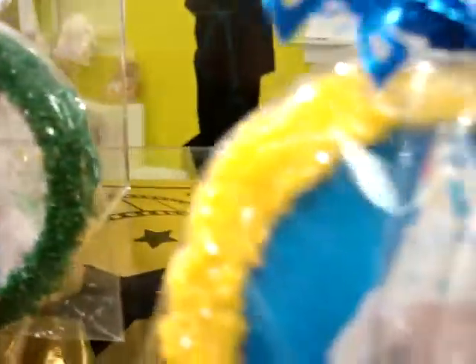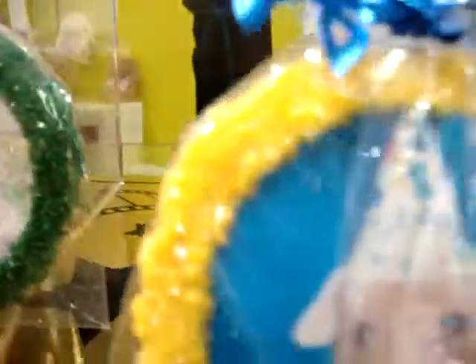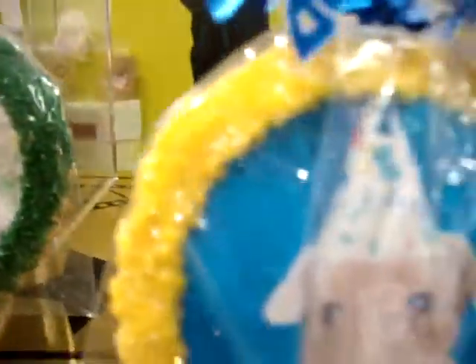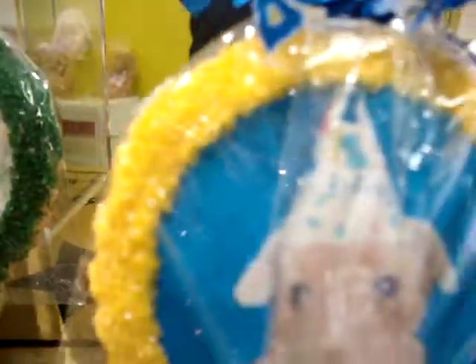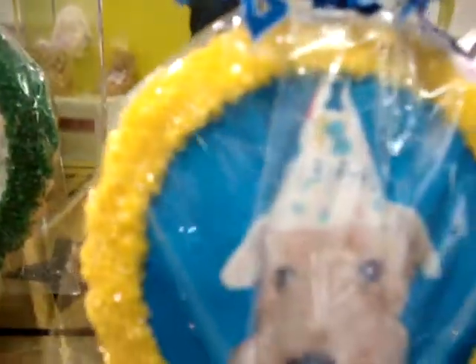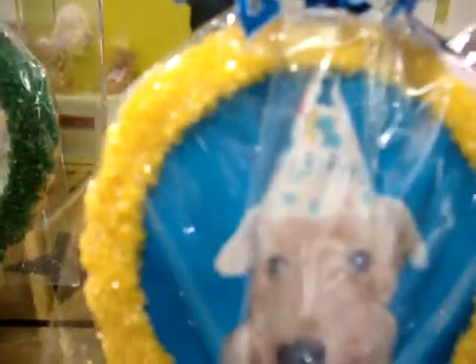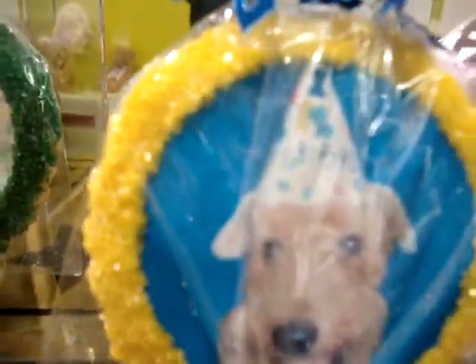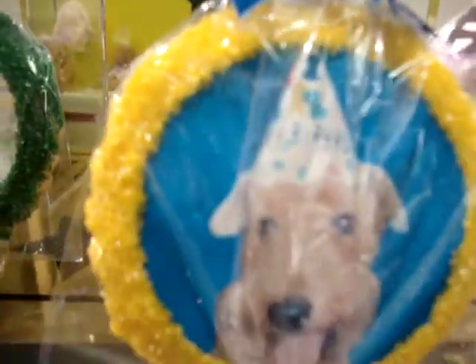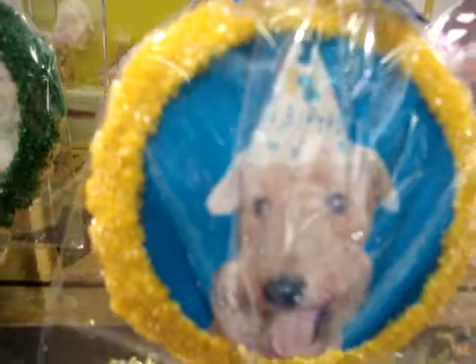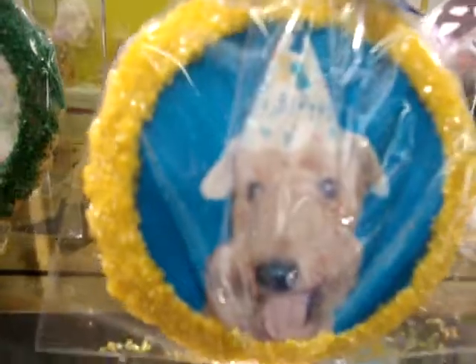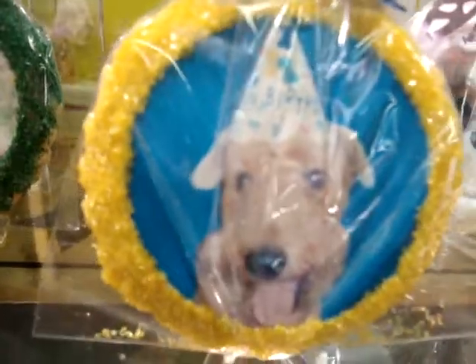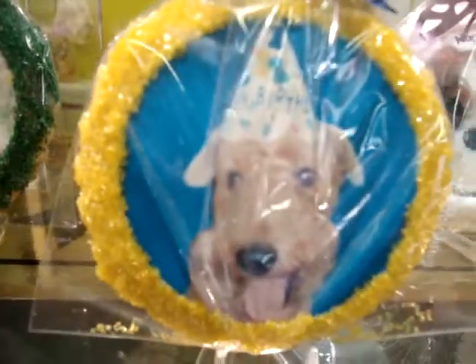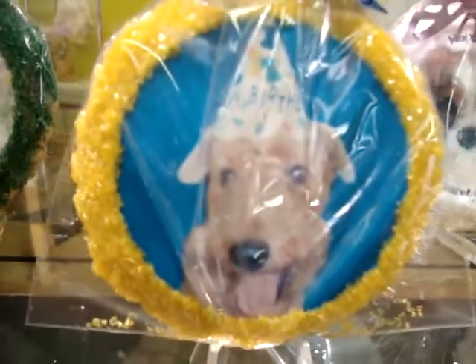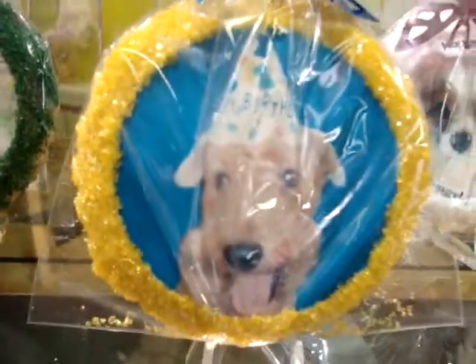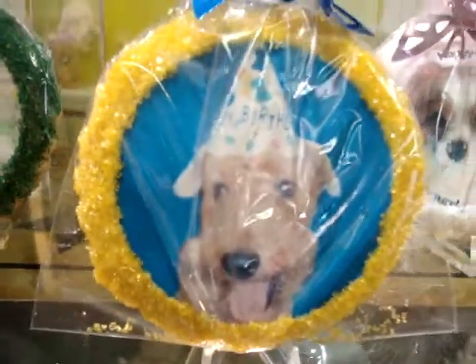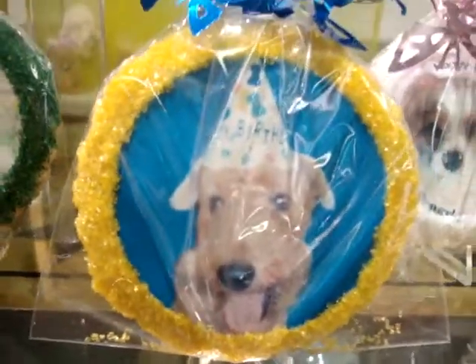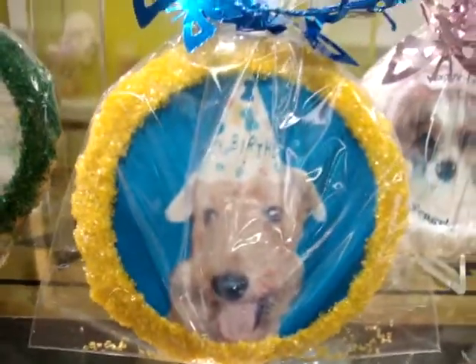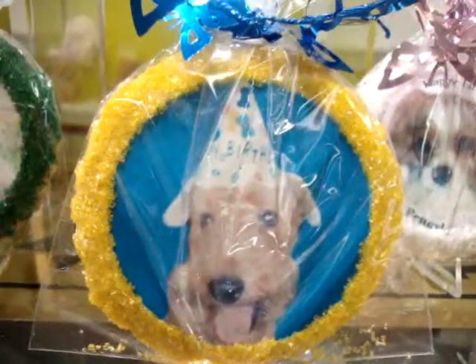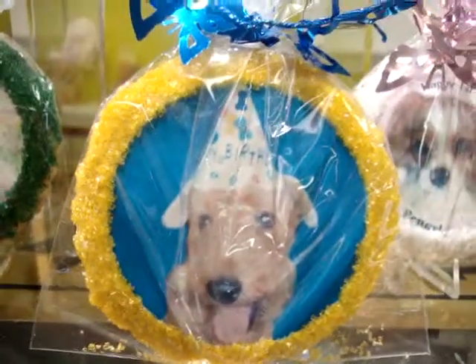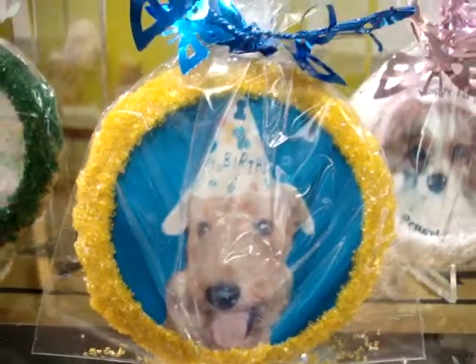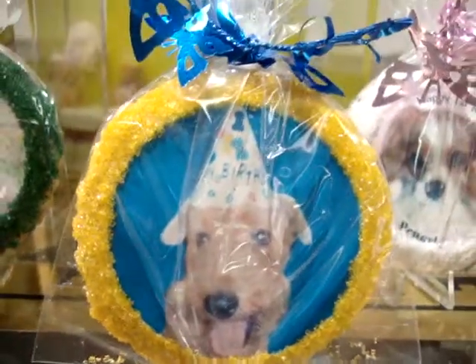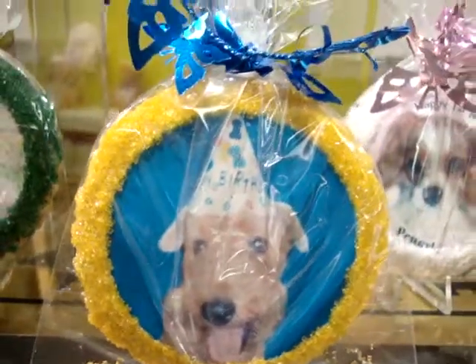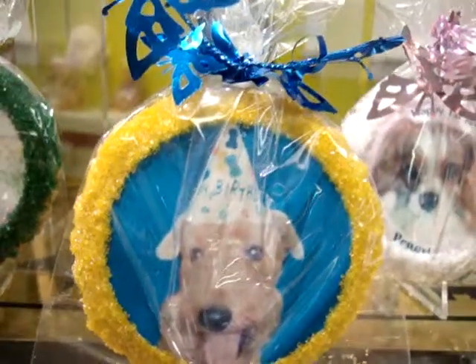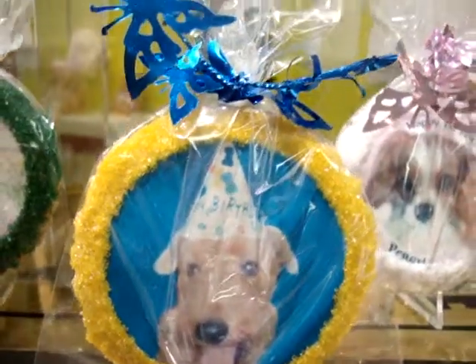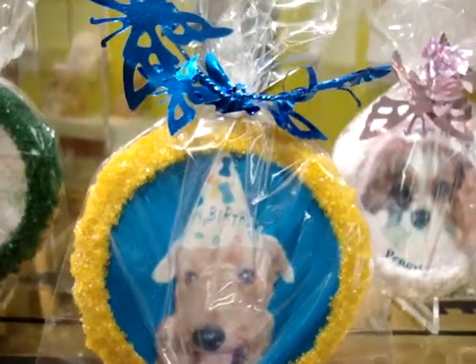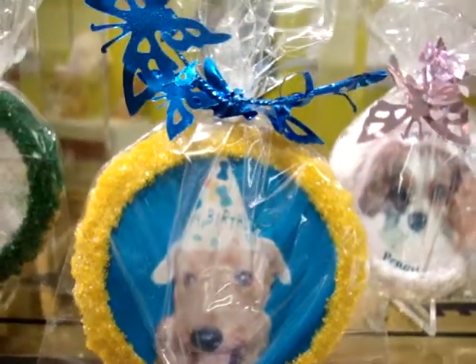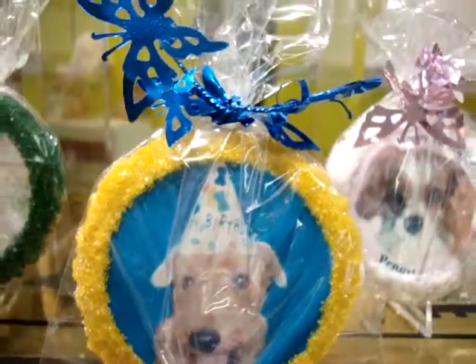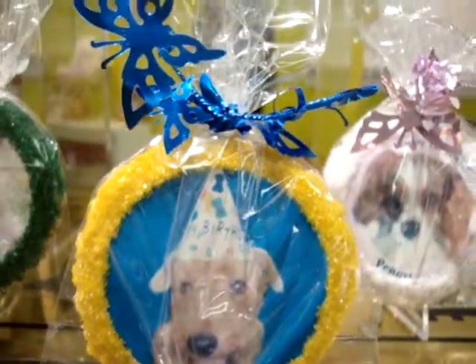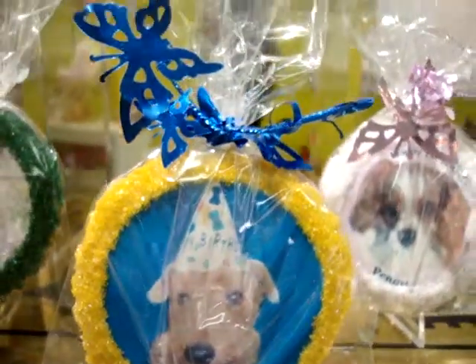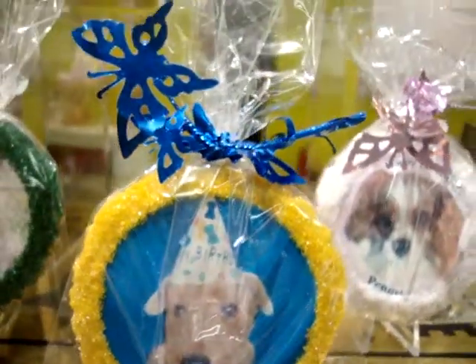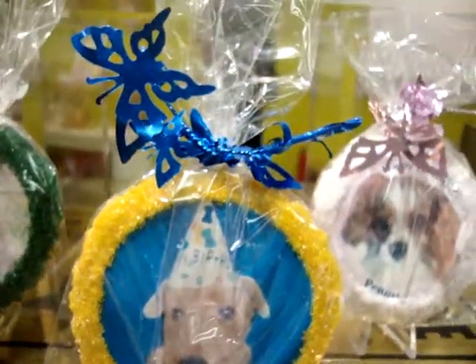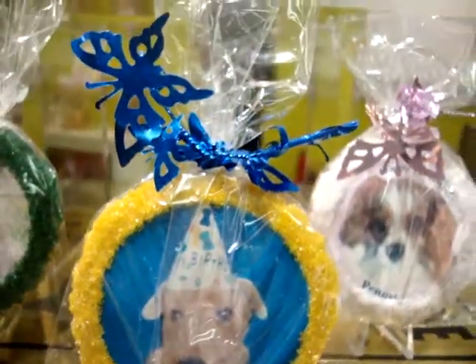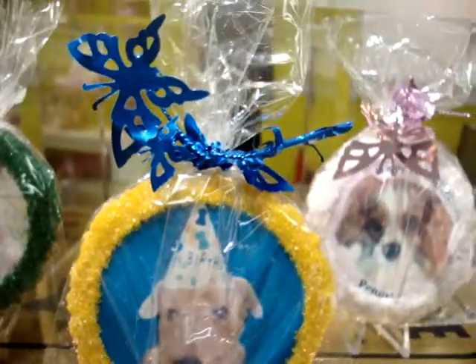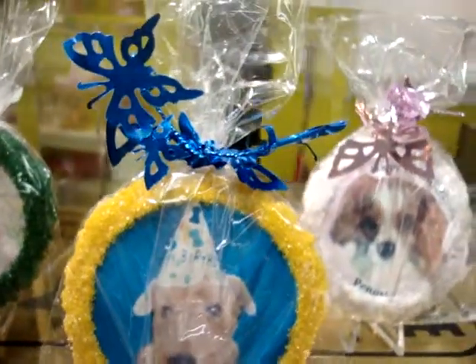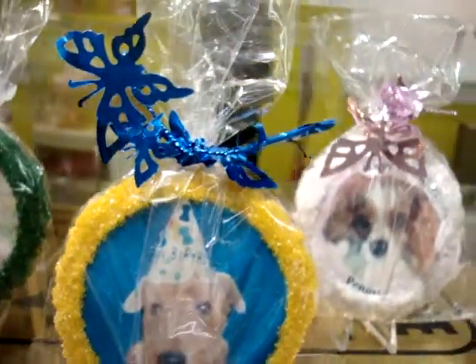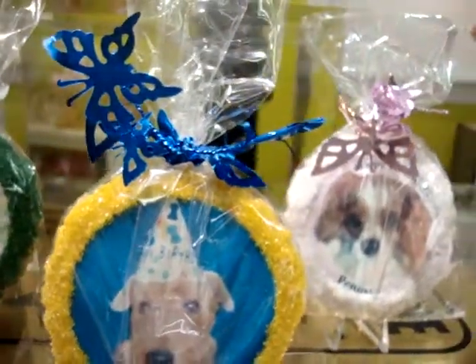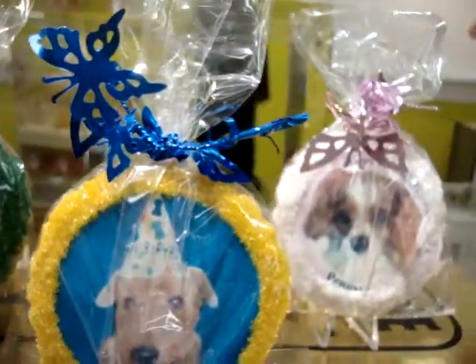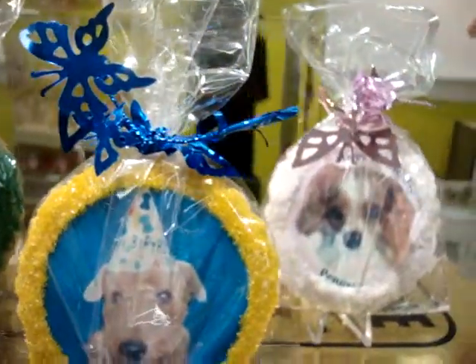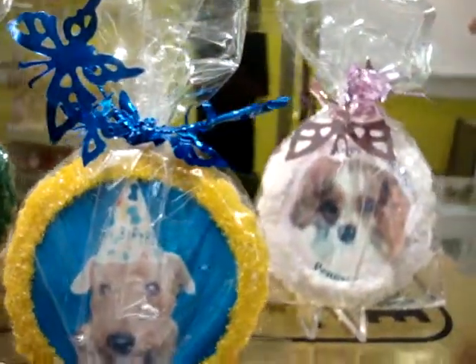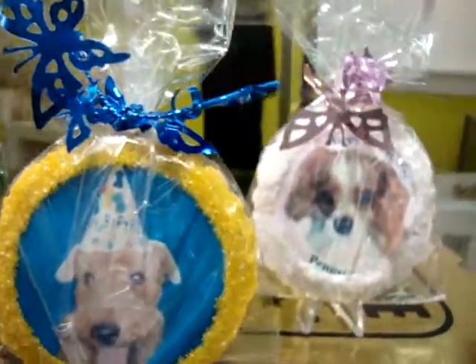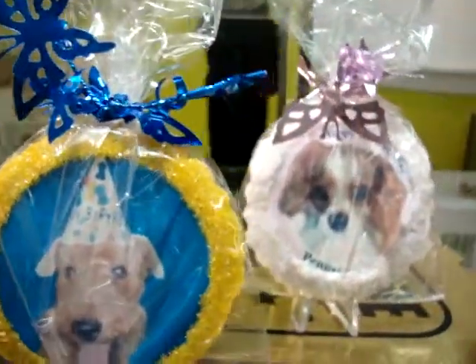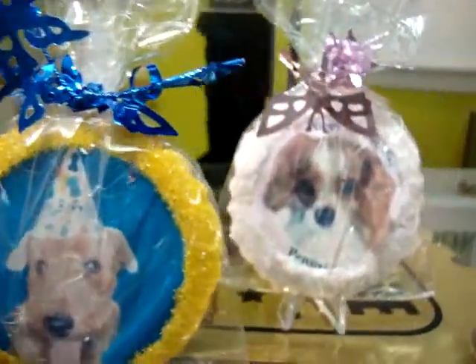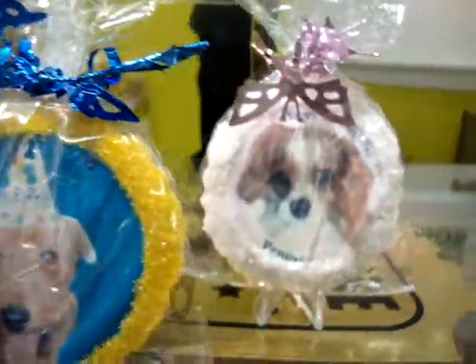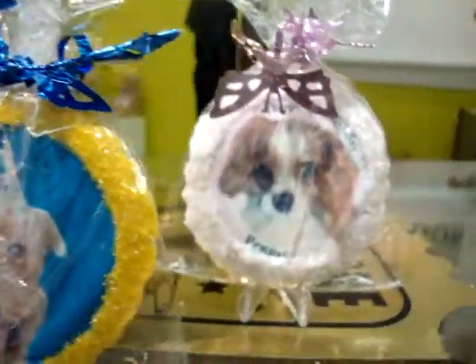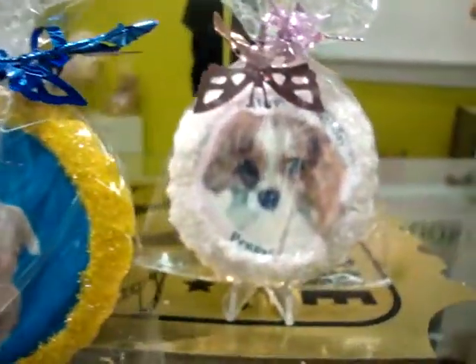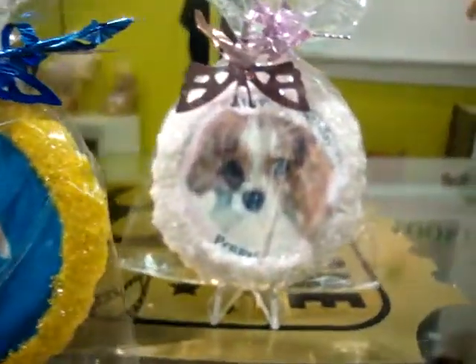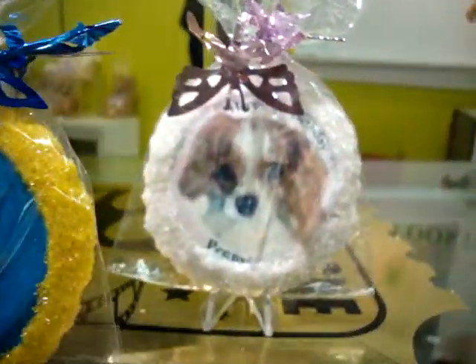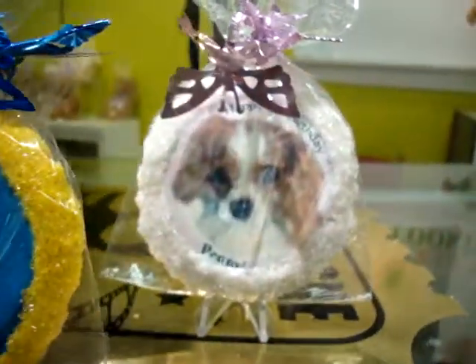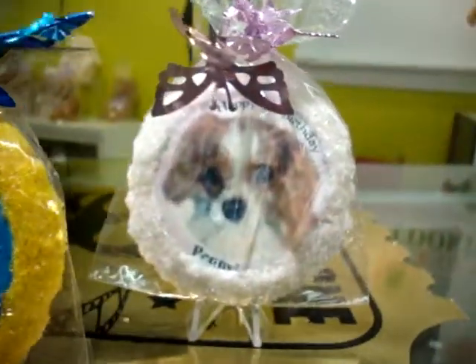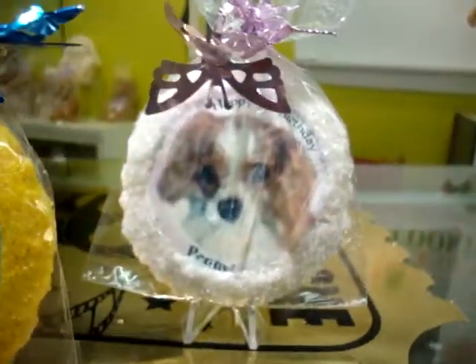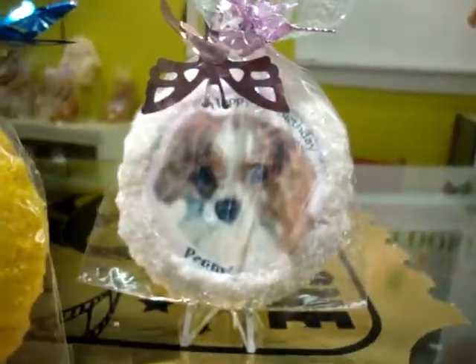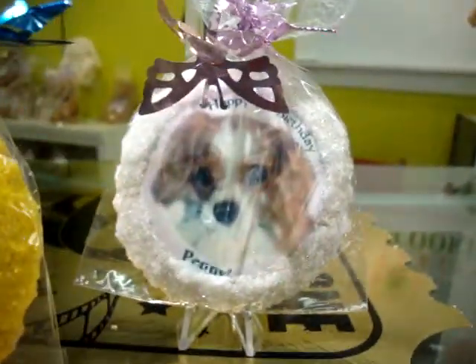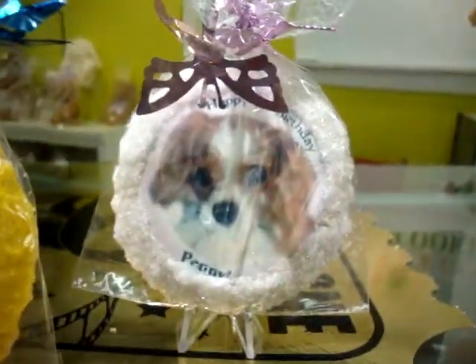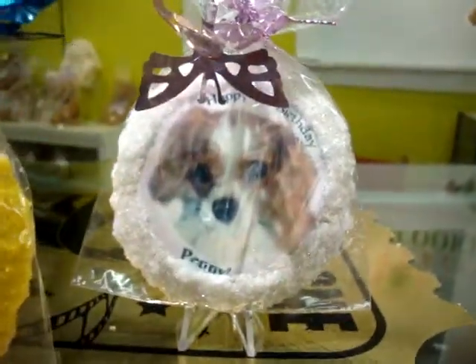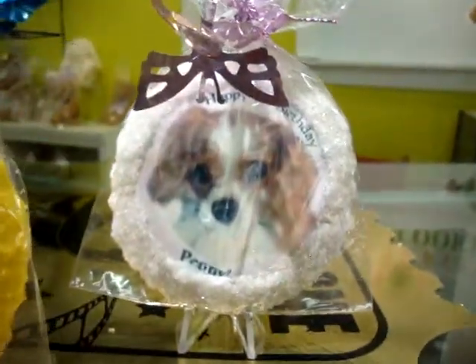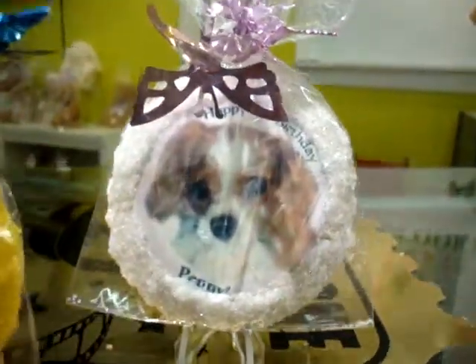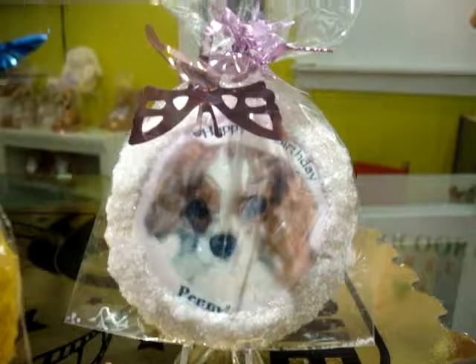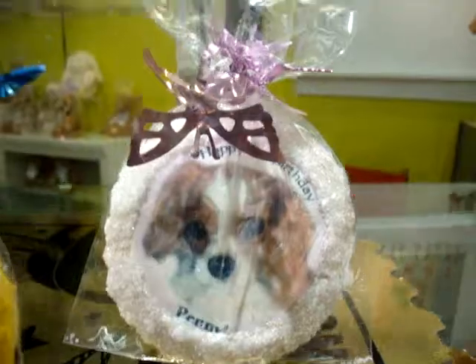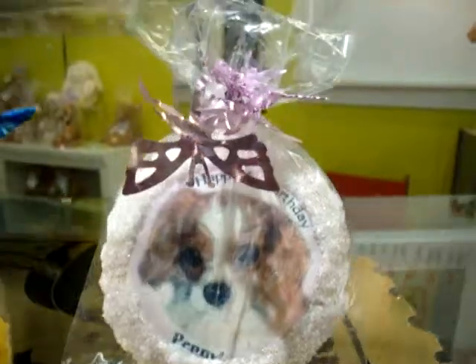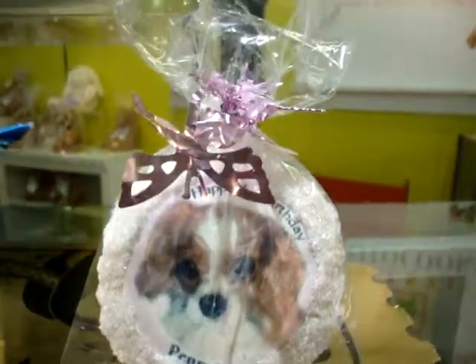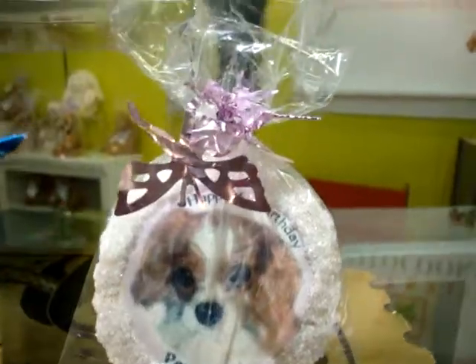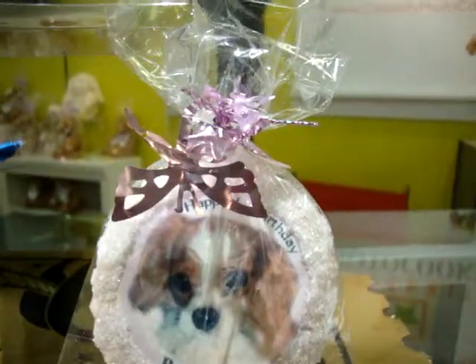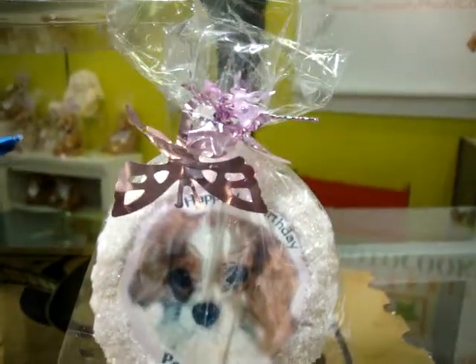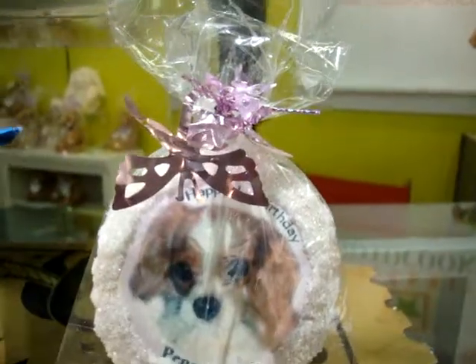These are cookies for human consumption, they're not dog biscuits. We look forward to working with you.